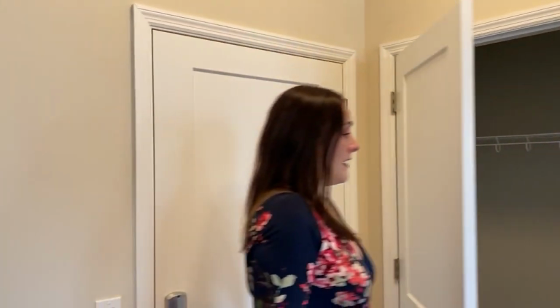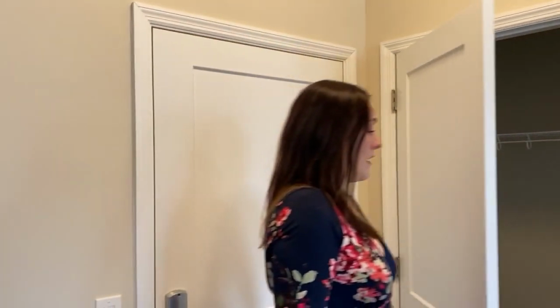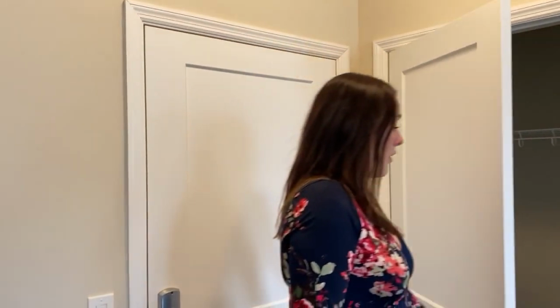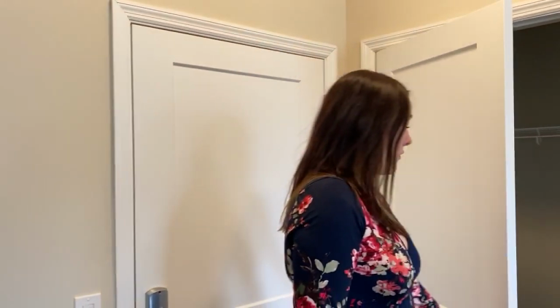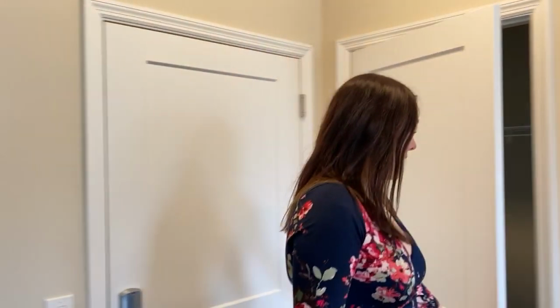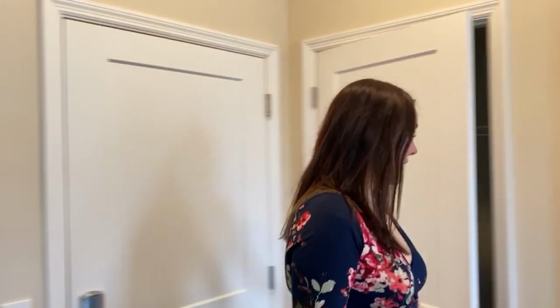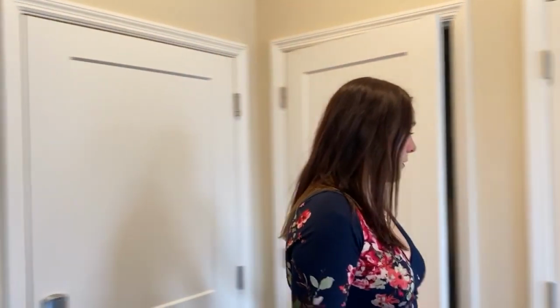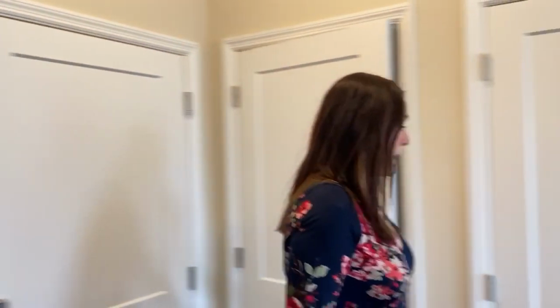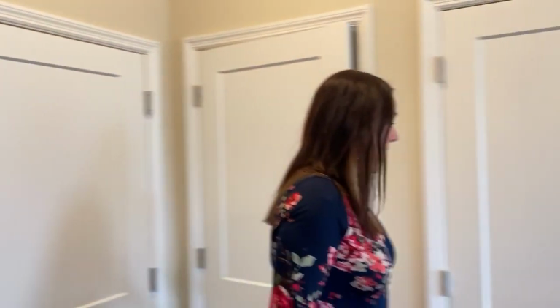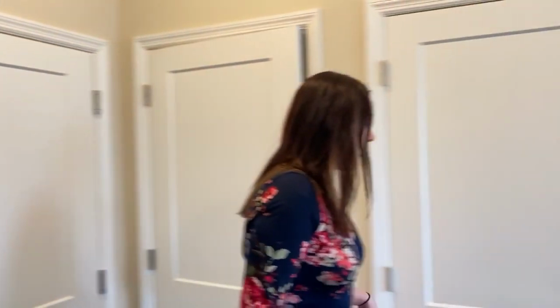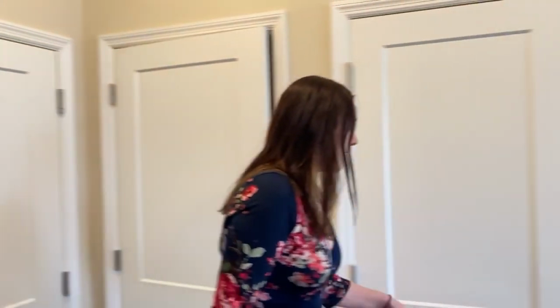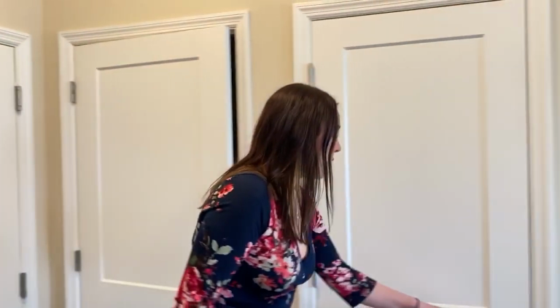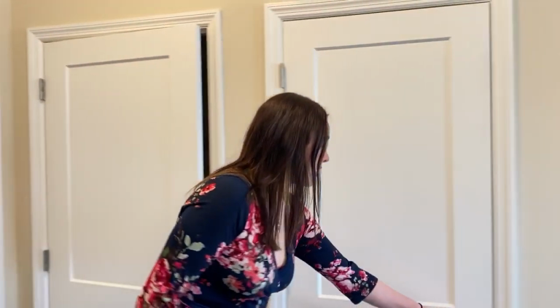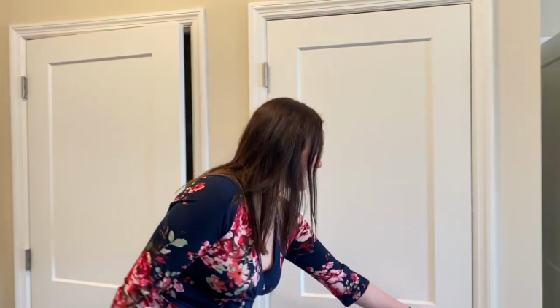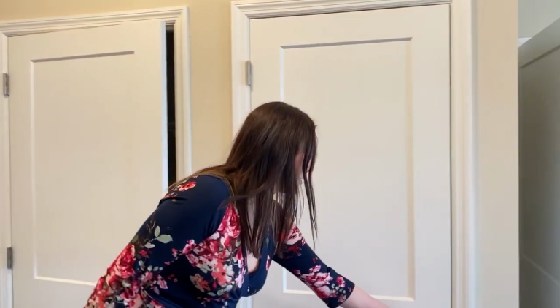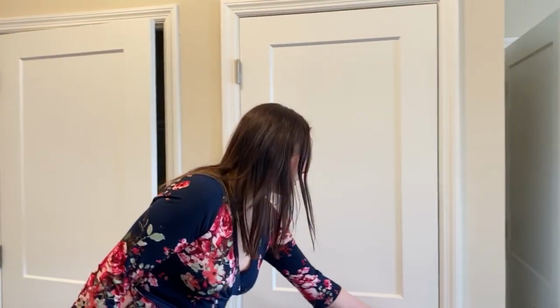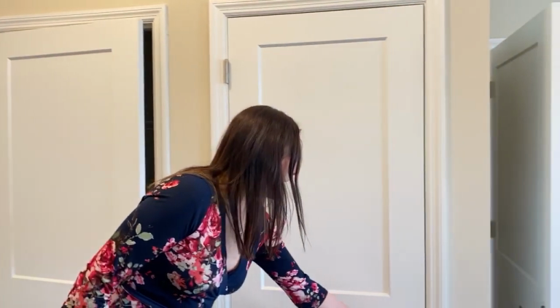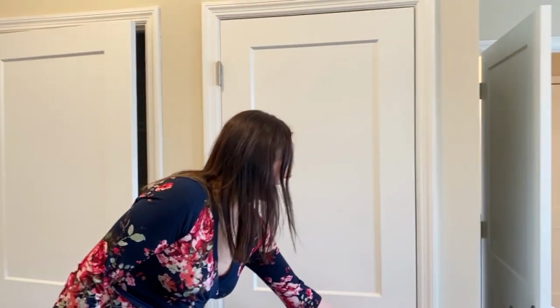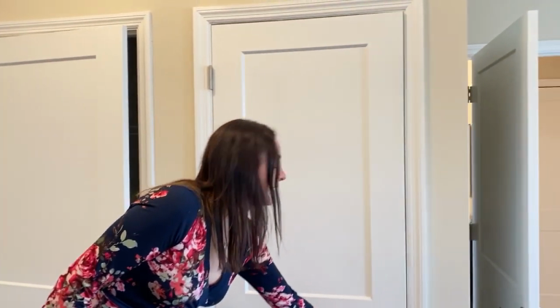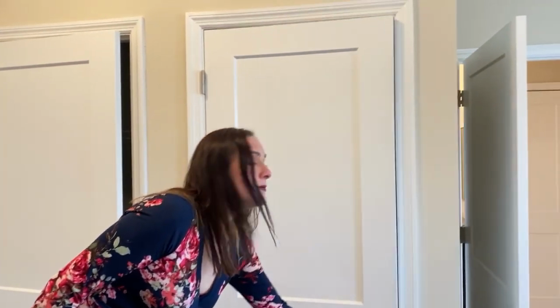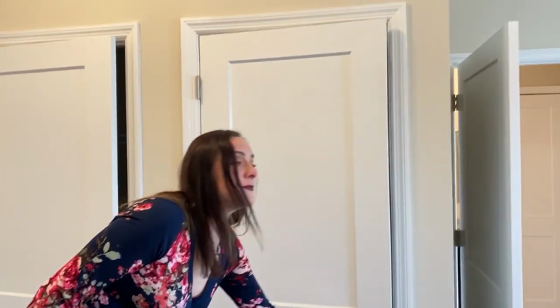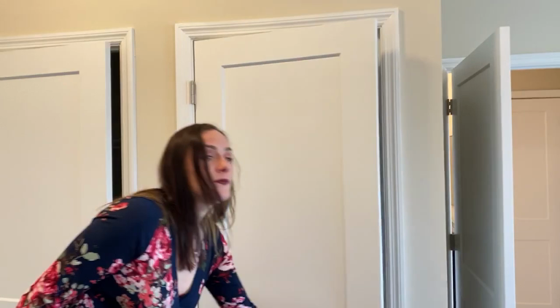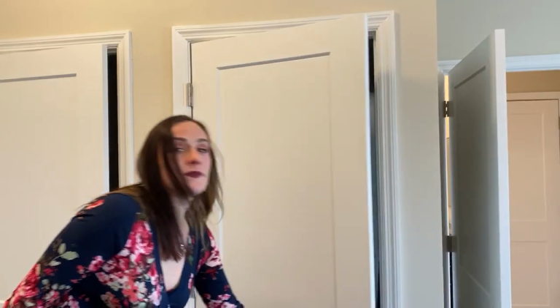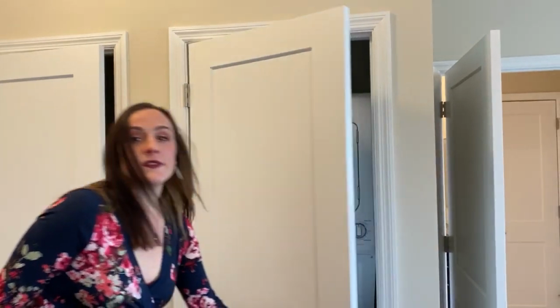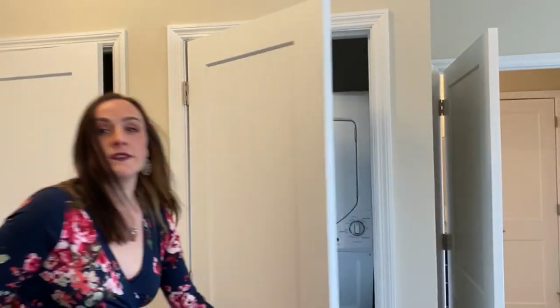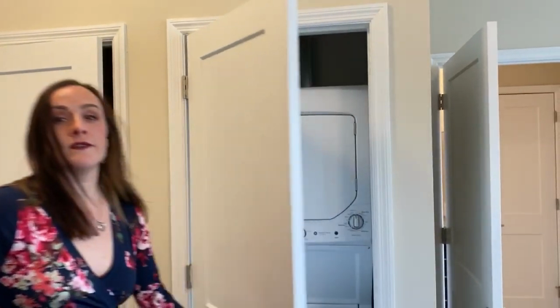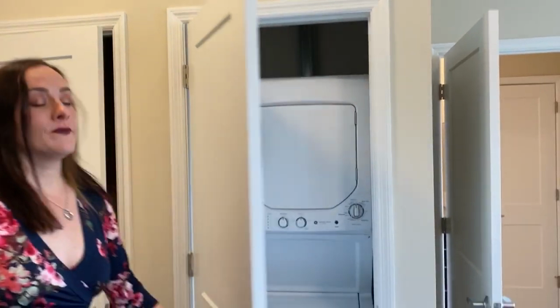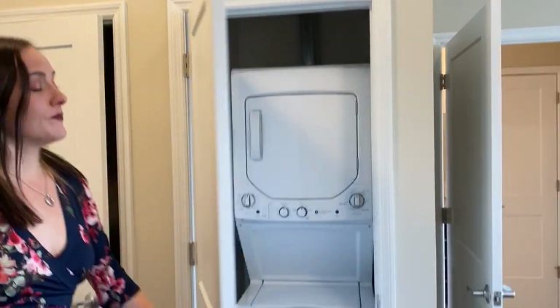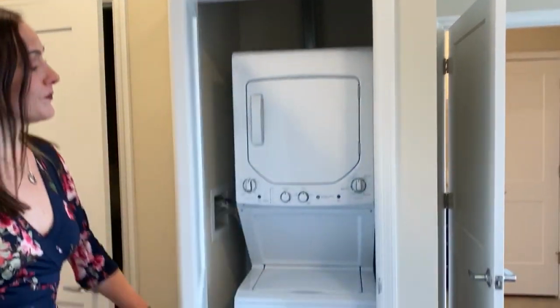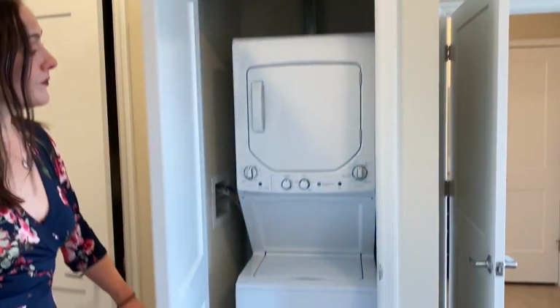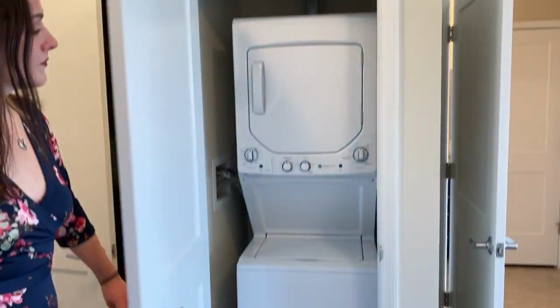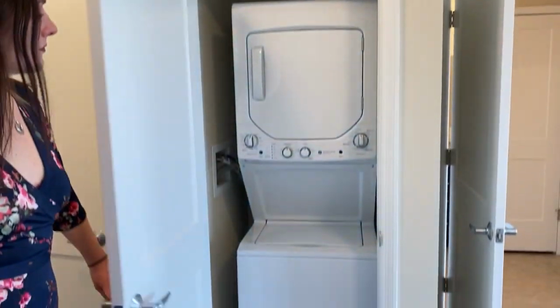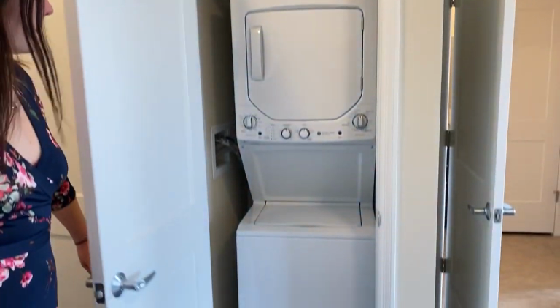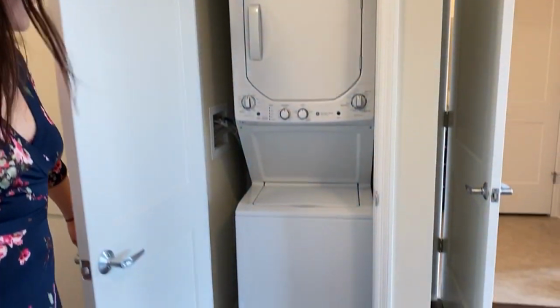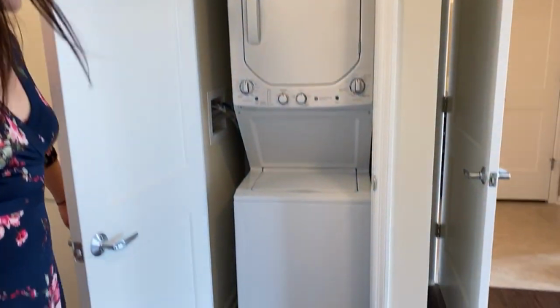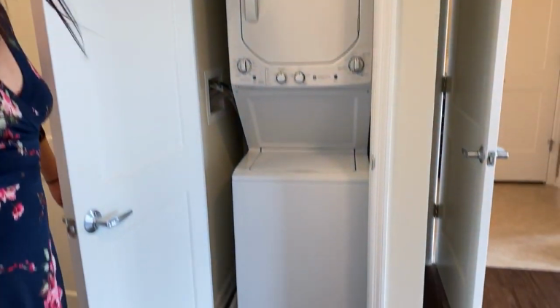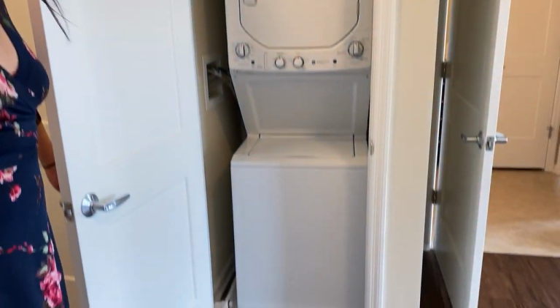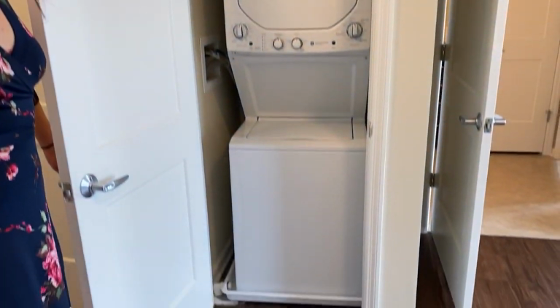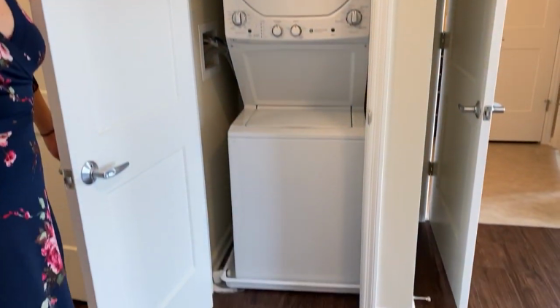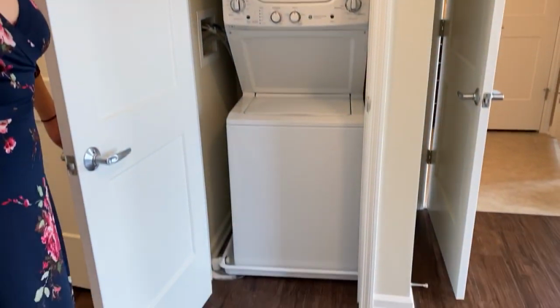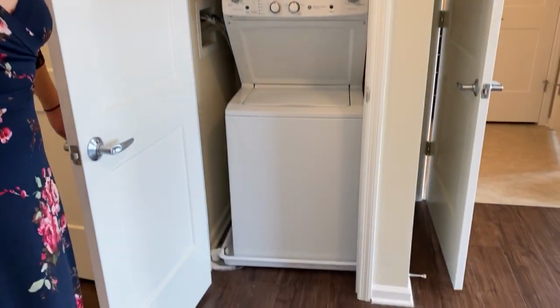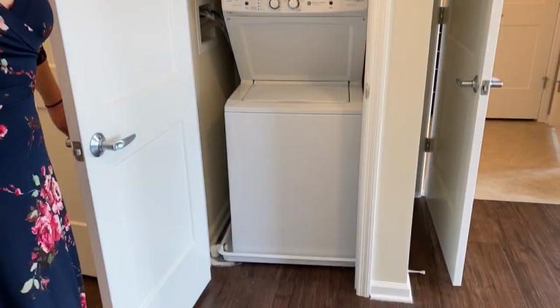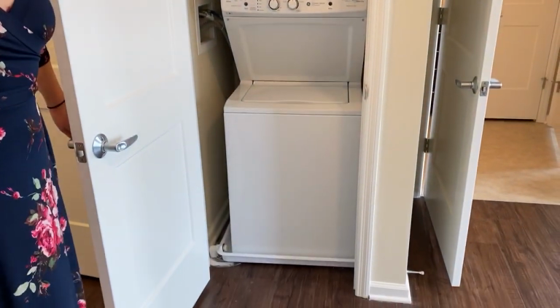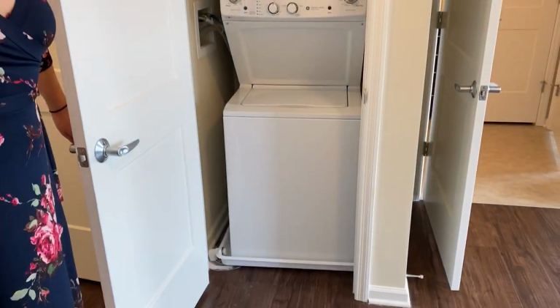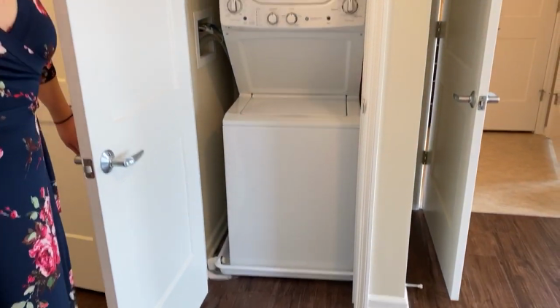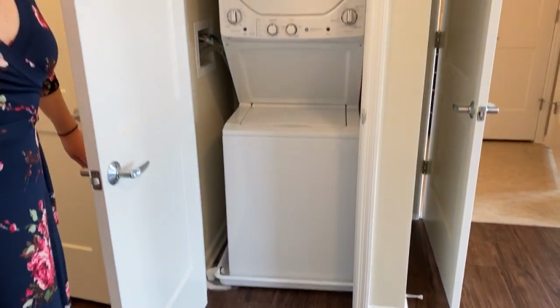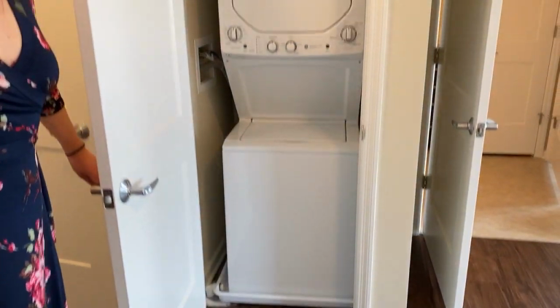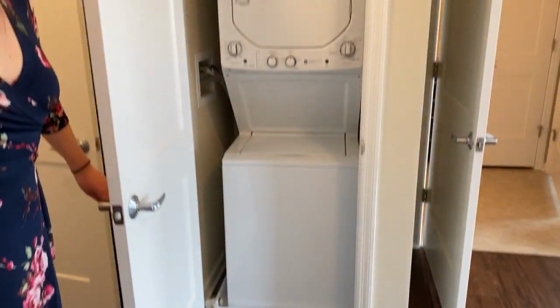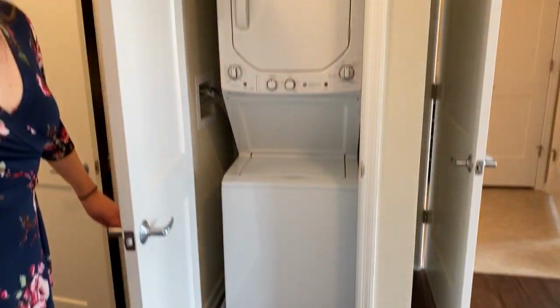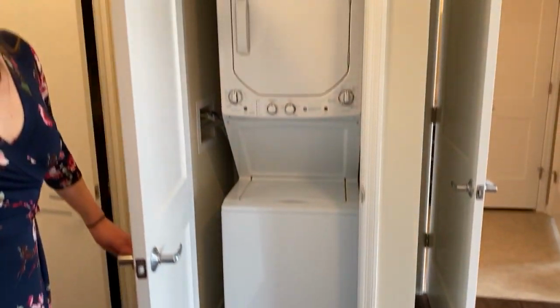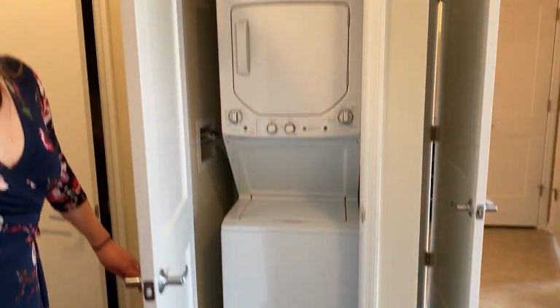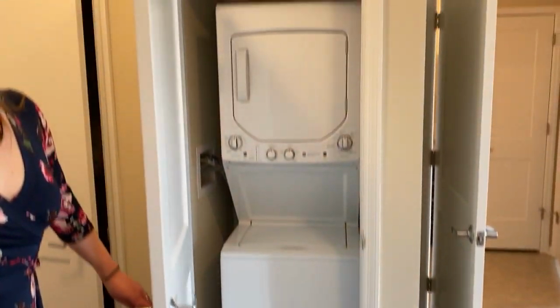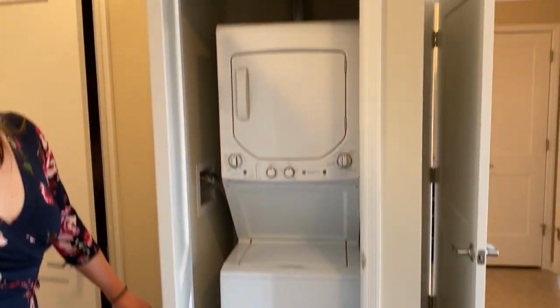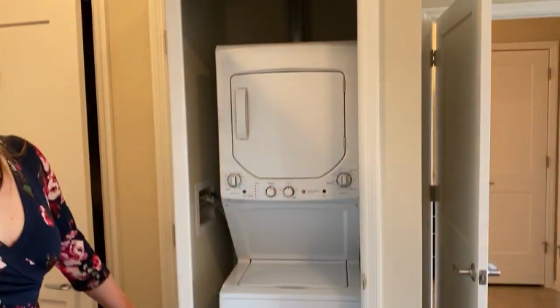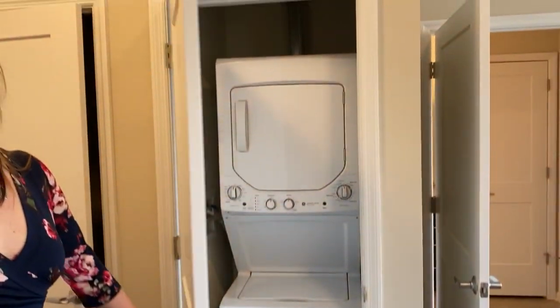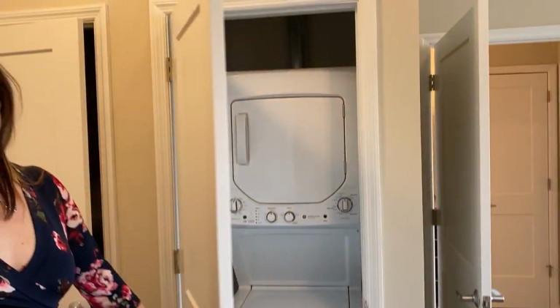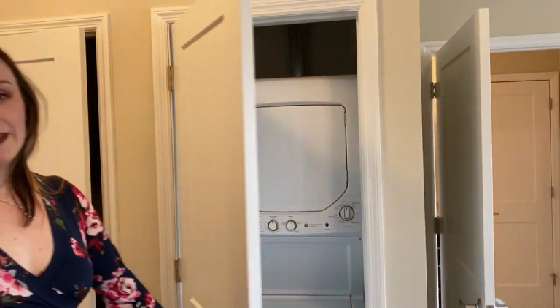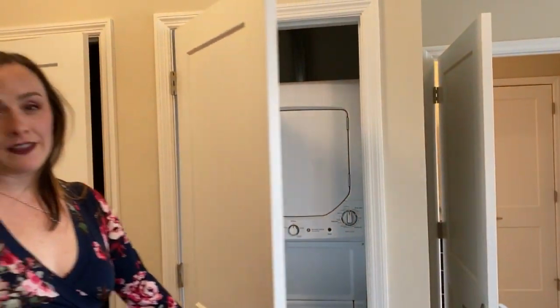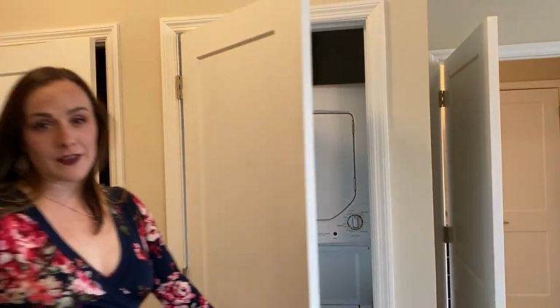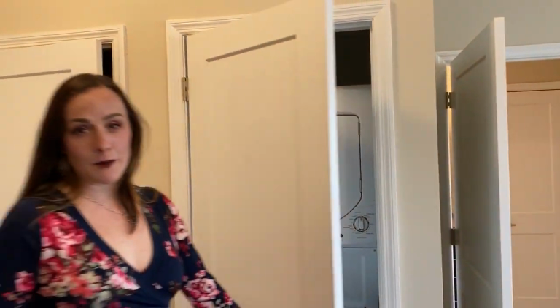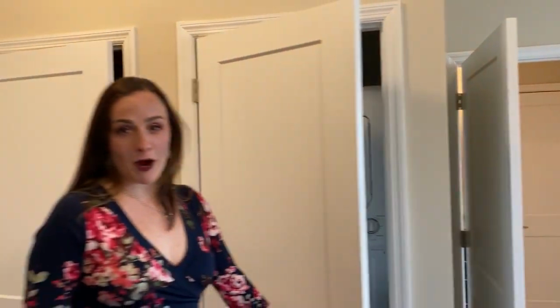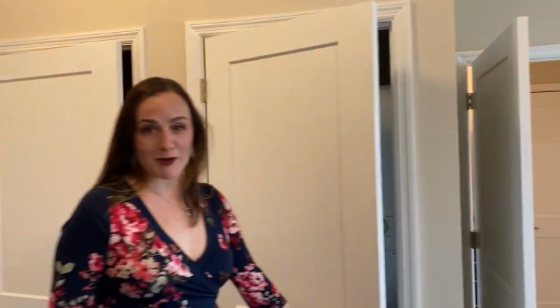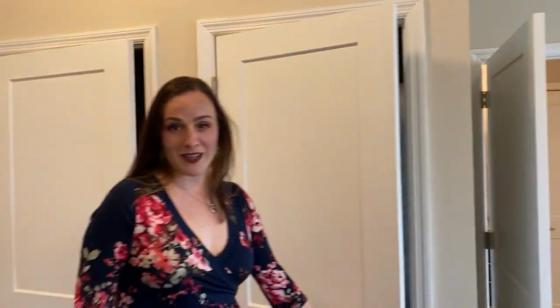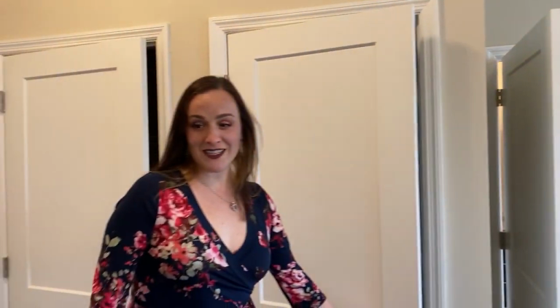Over here we have washer and dryer, also included in all of our independent living apartments.